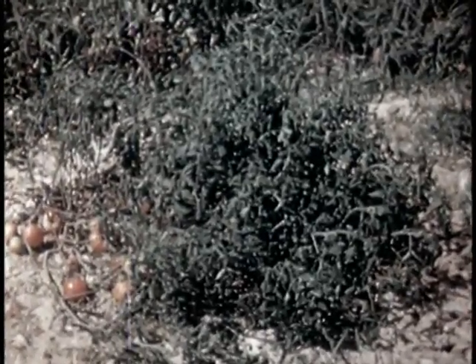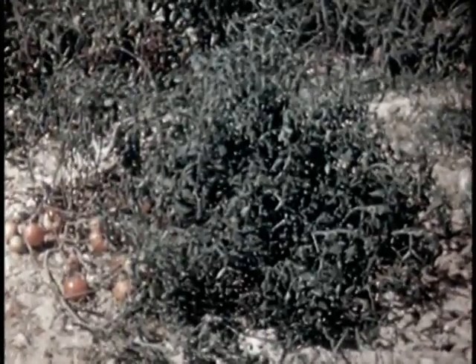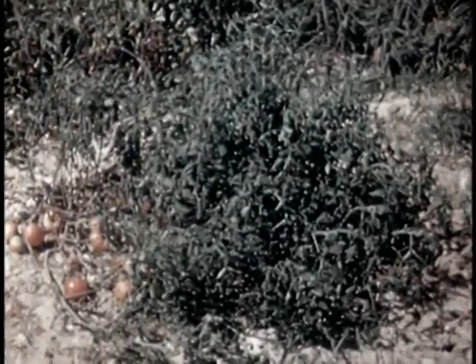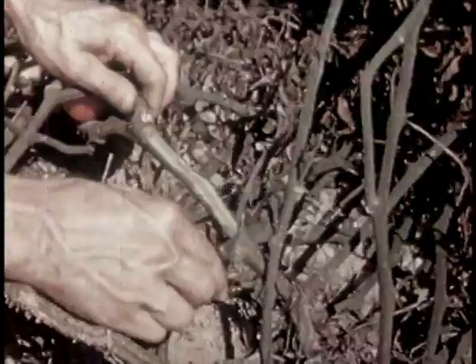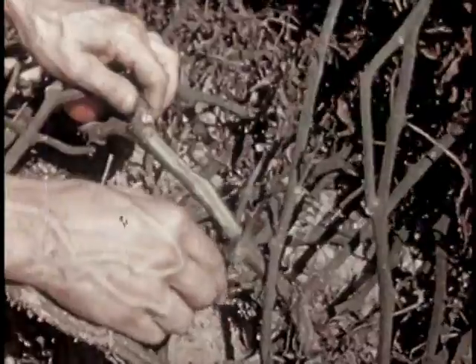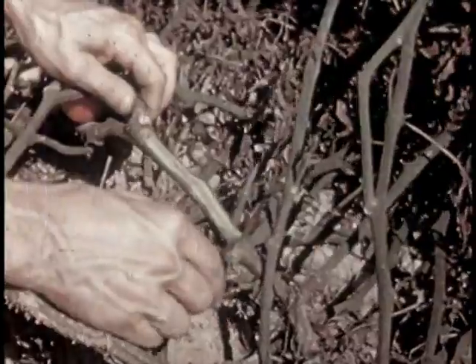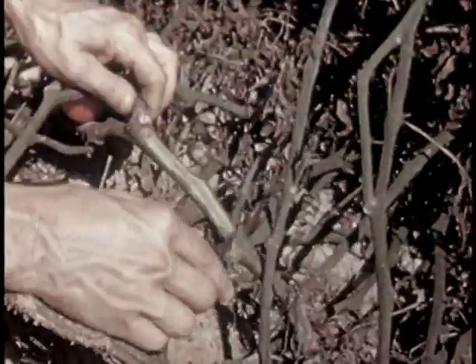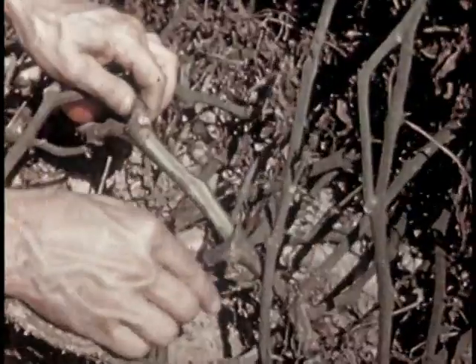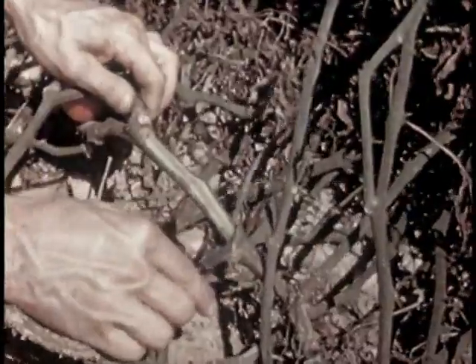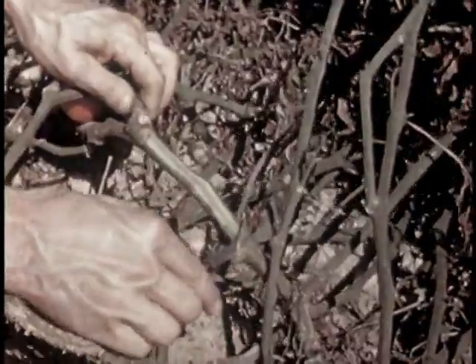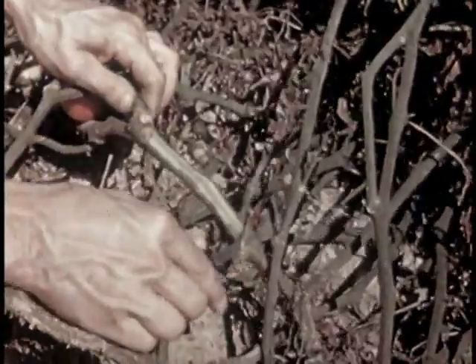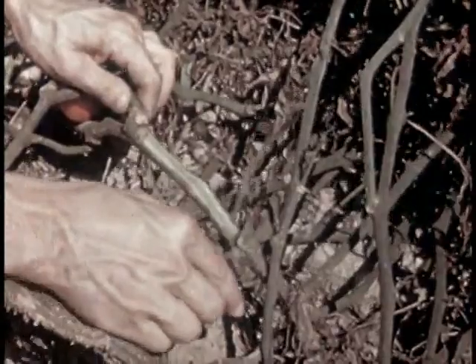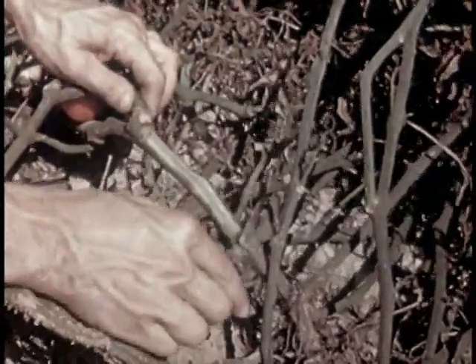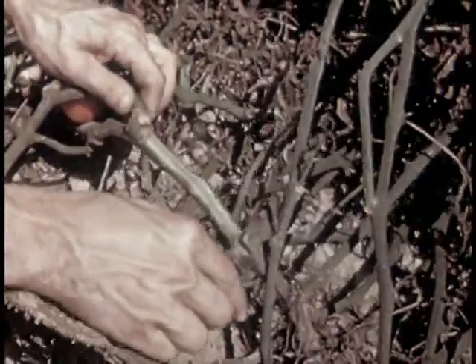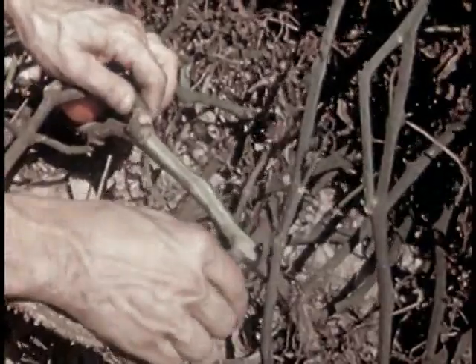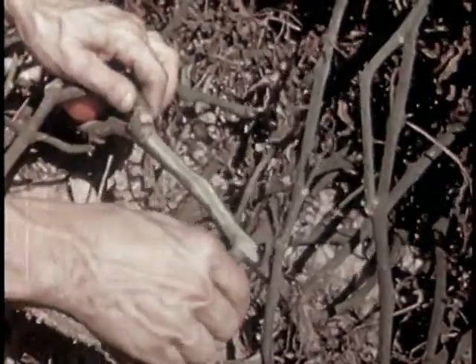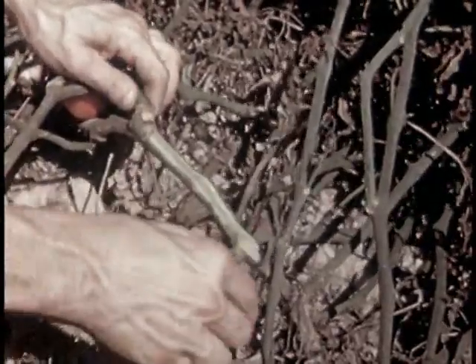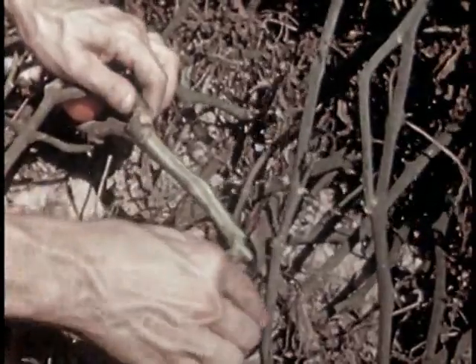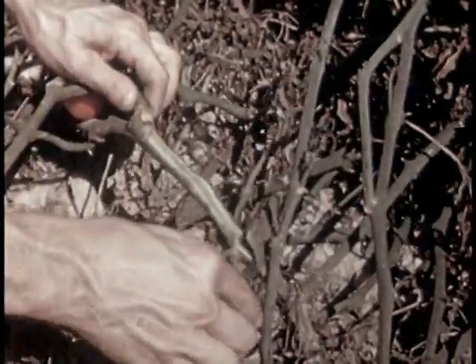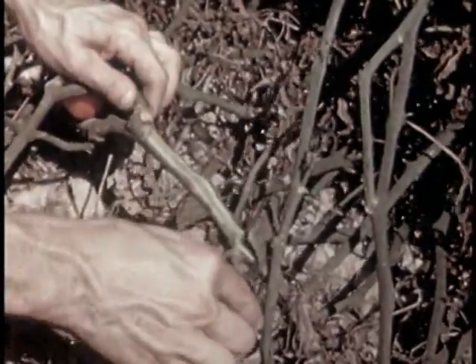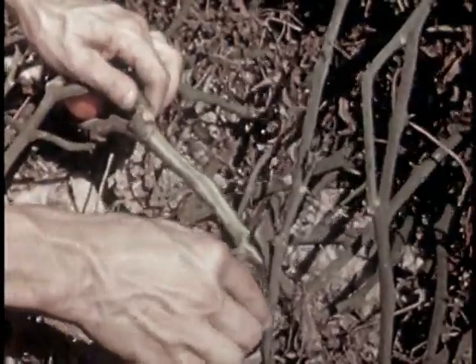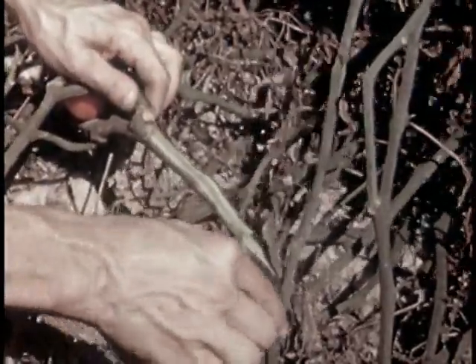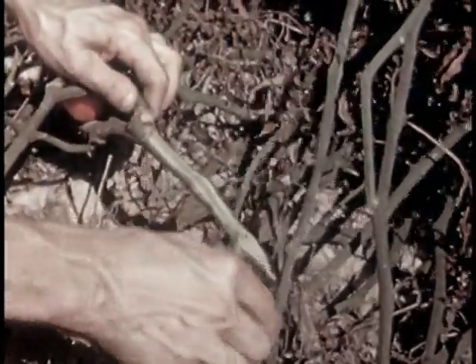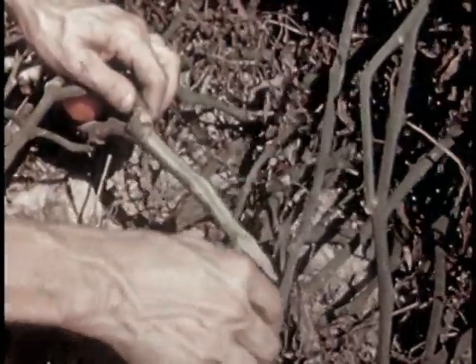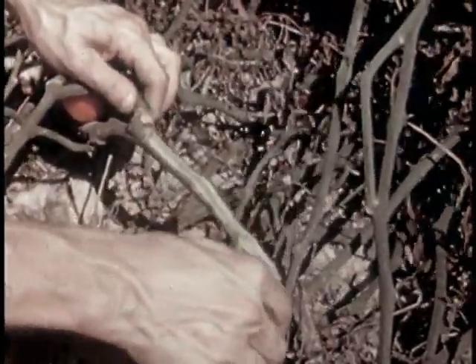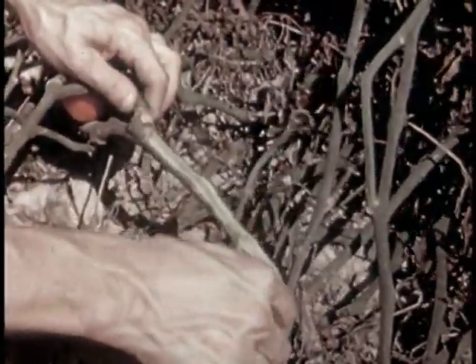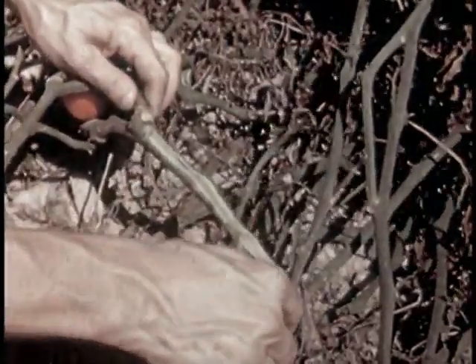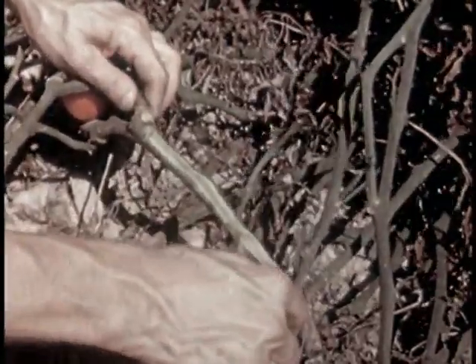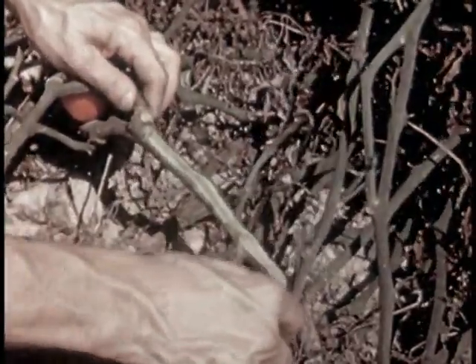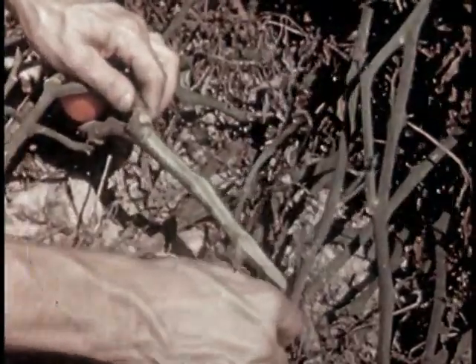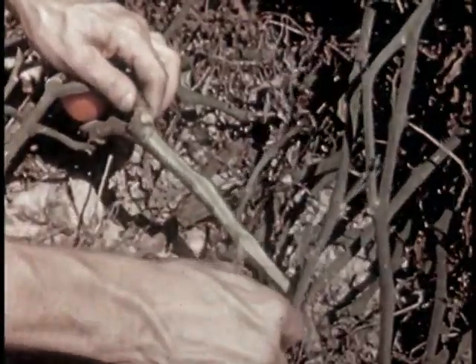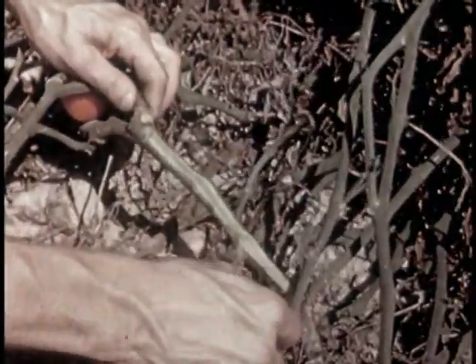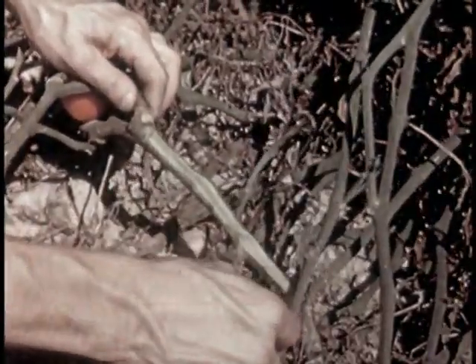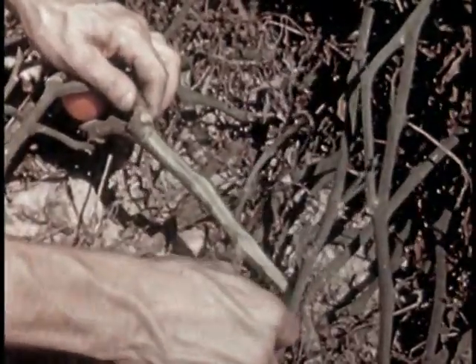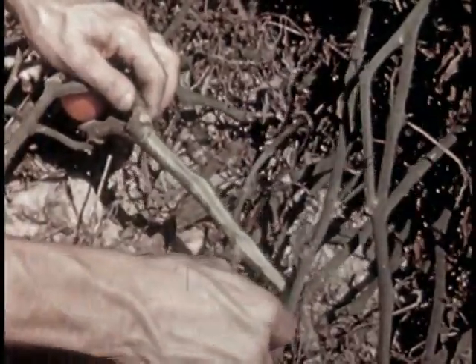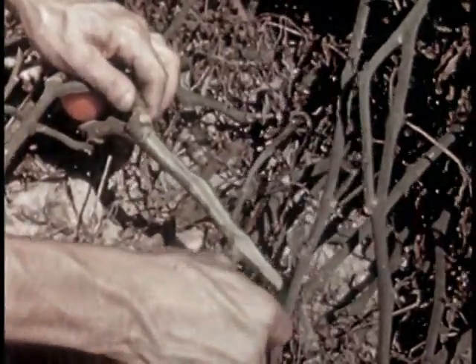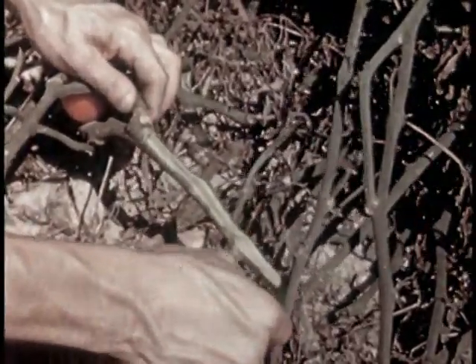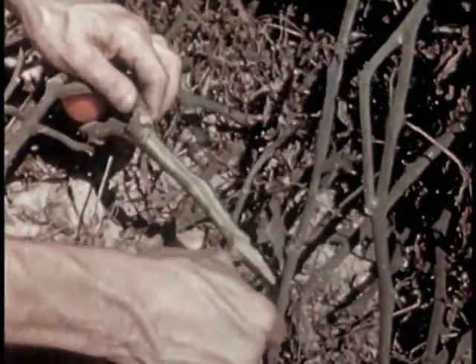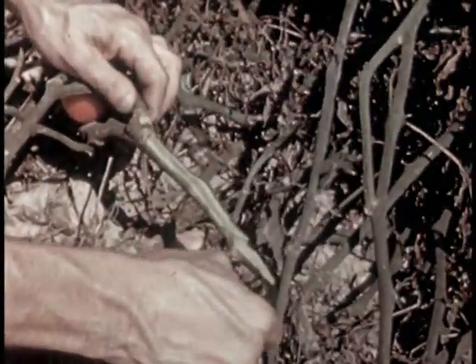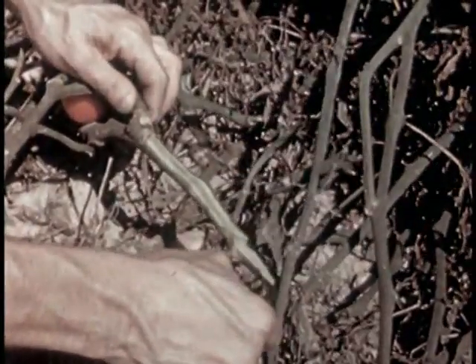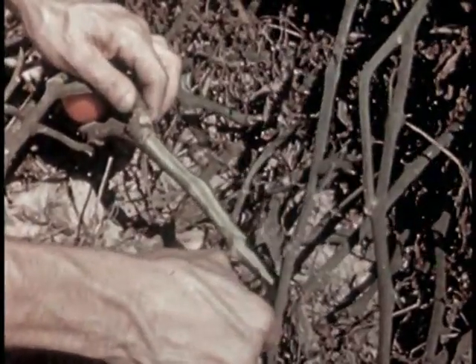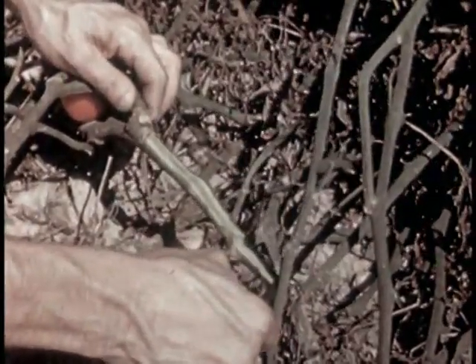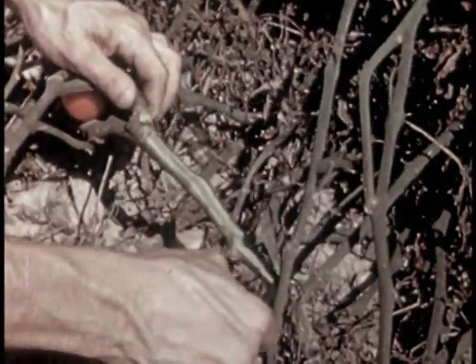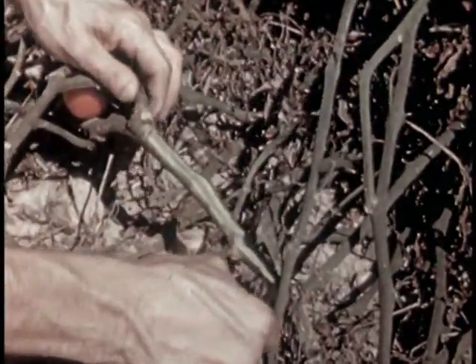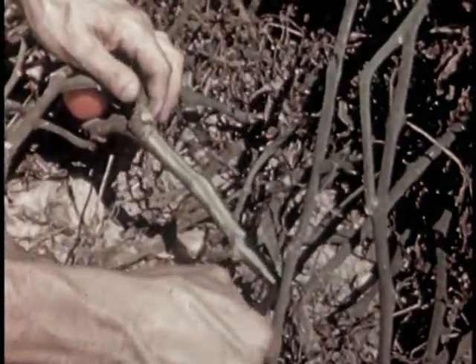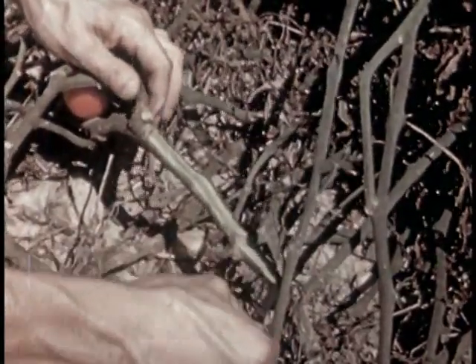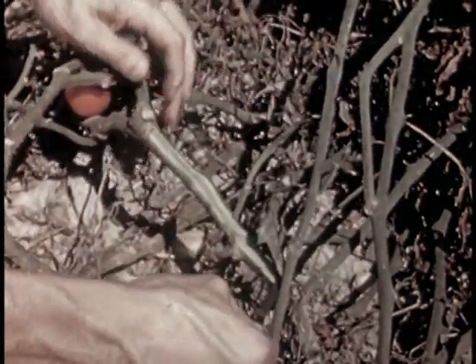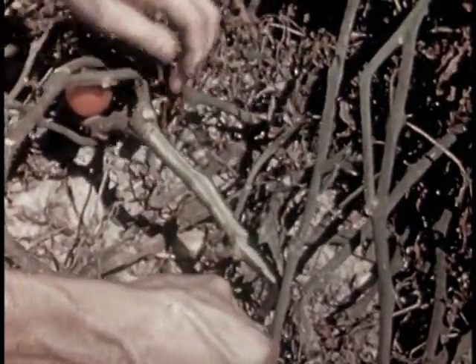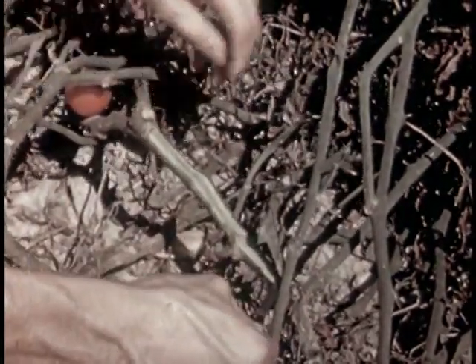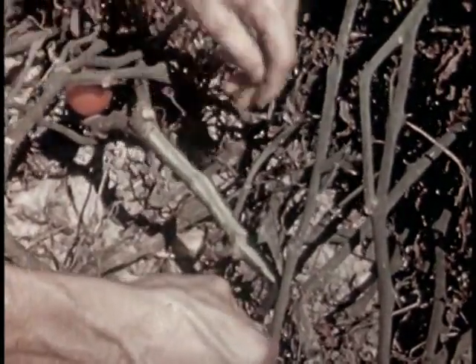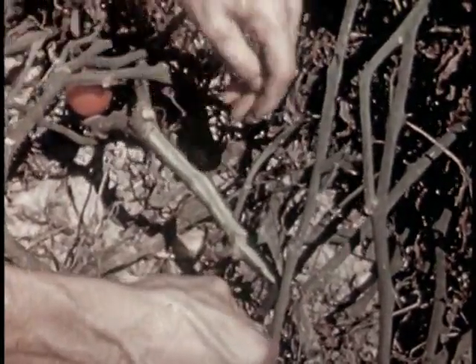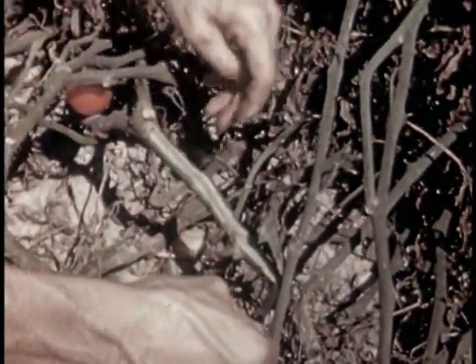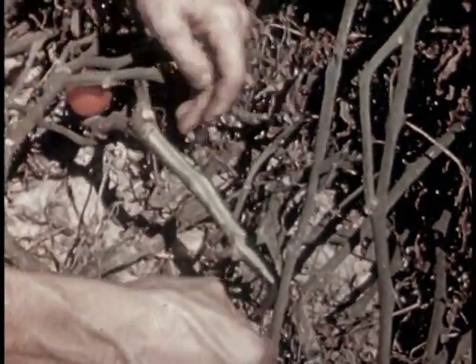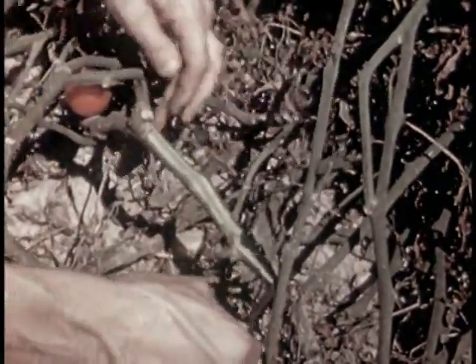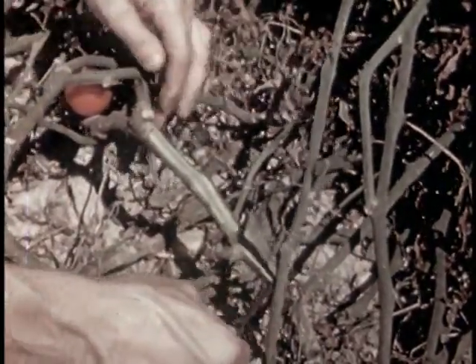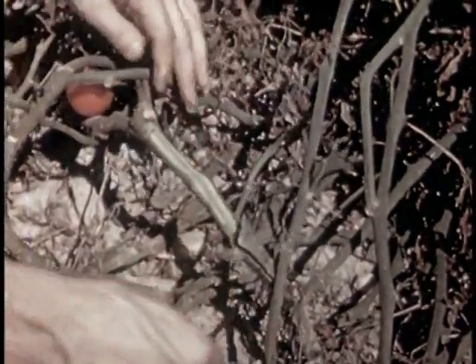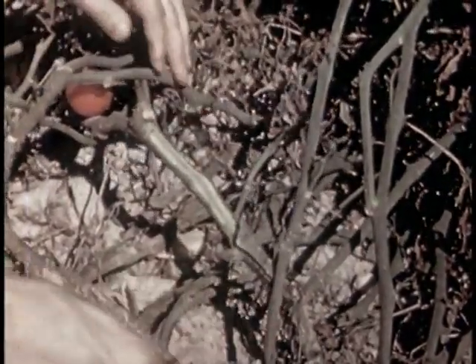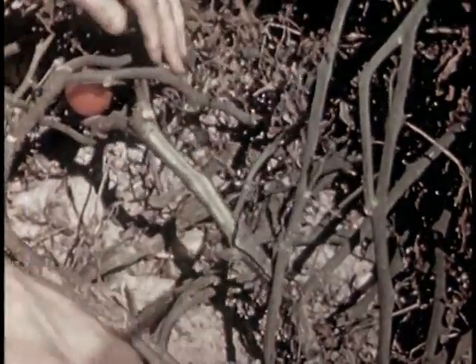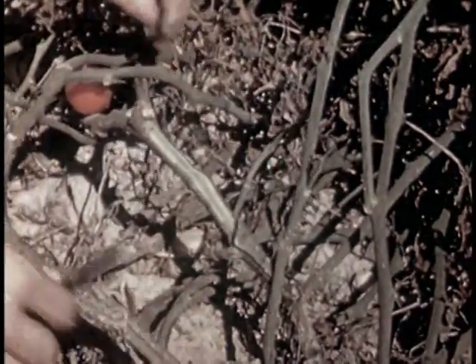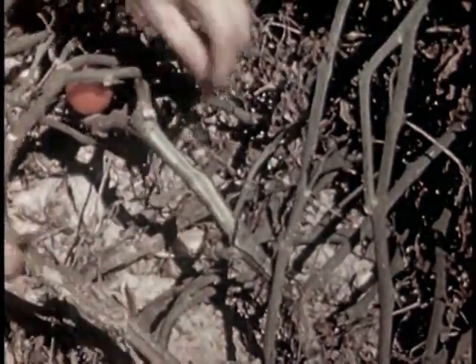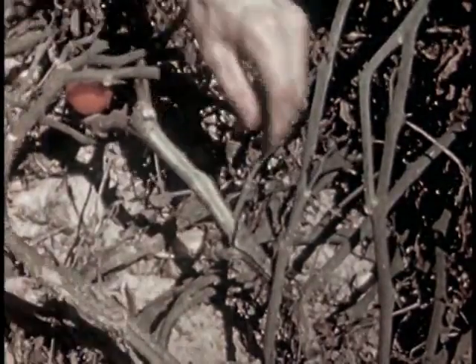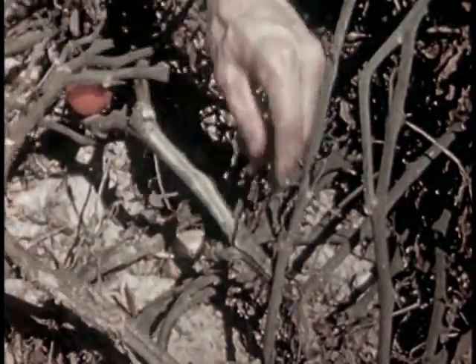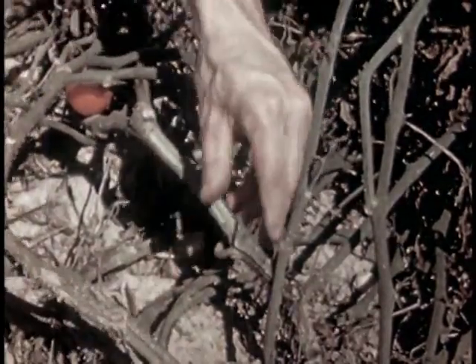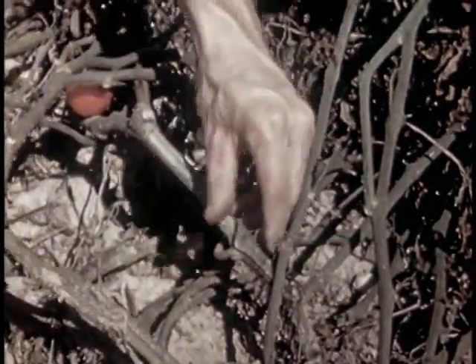Only resistant varieties should be grown on wilt-infested land. The fungus does not damage resistant varieties like Marglobe, Rutgers, Pritchard, and Panamerica.